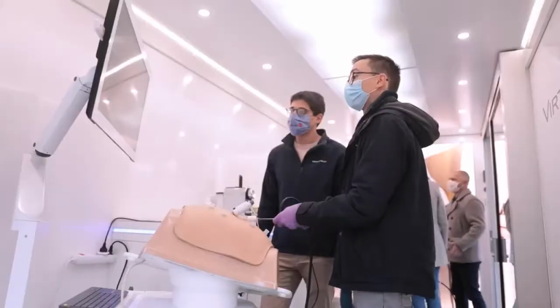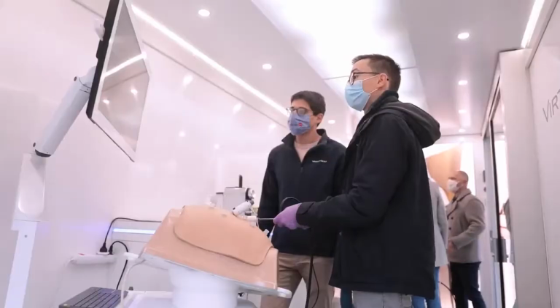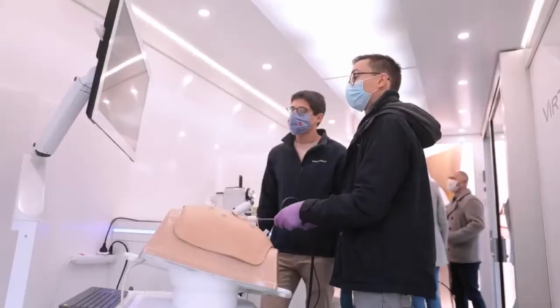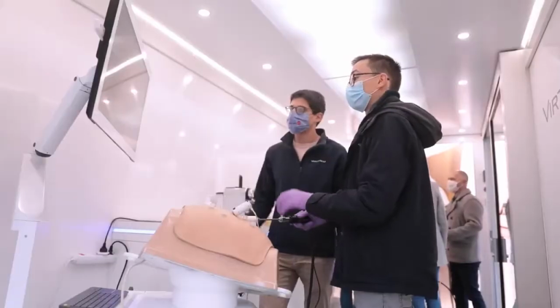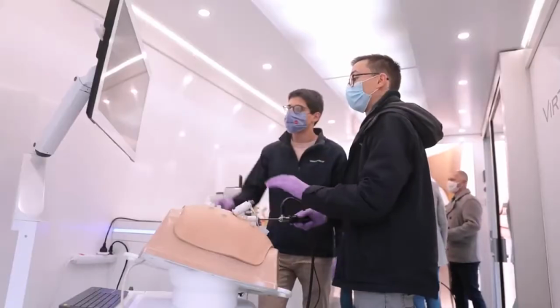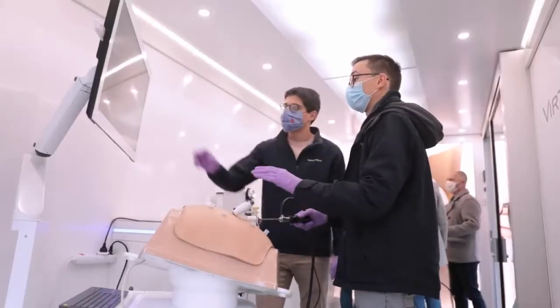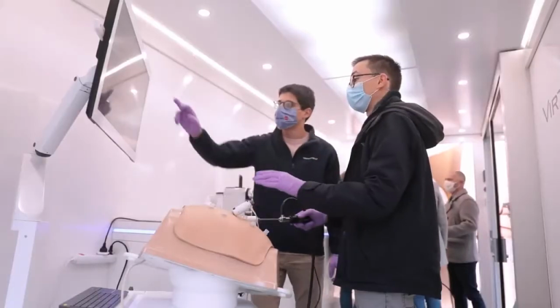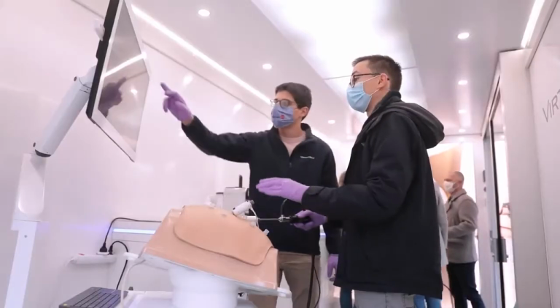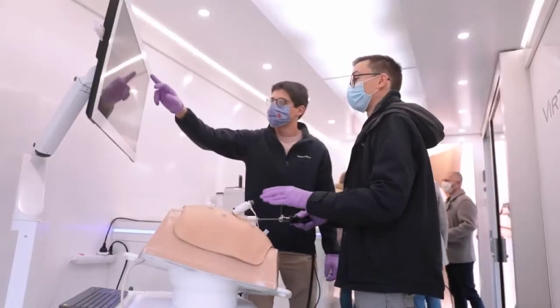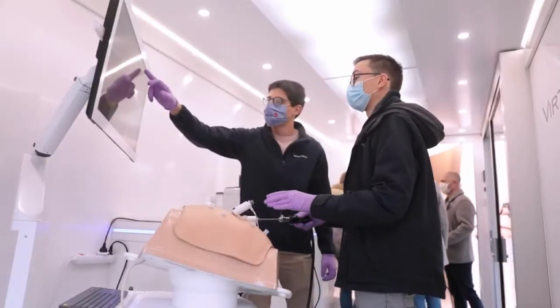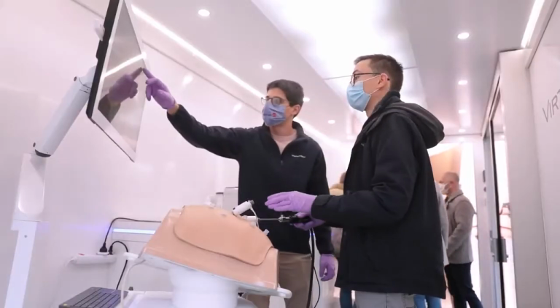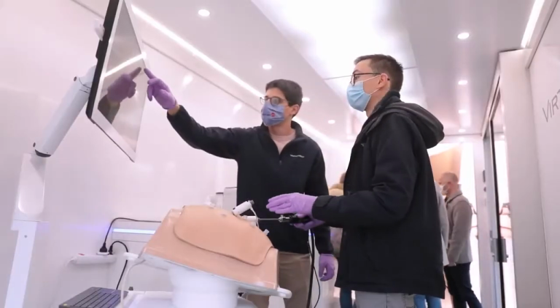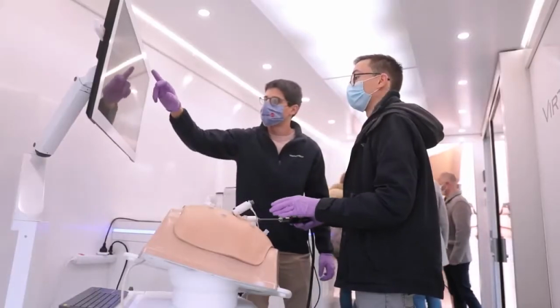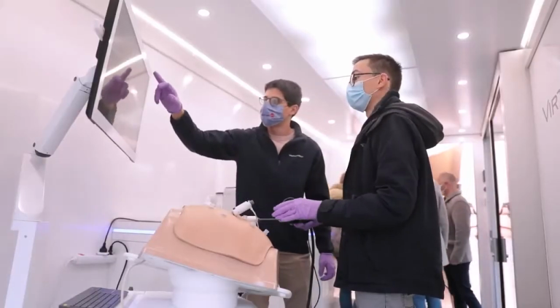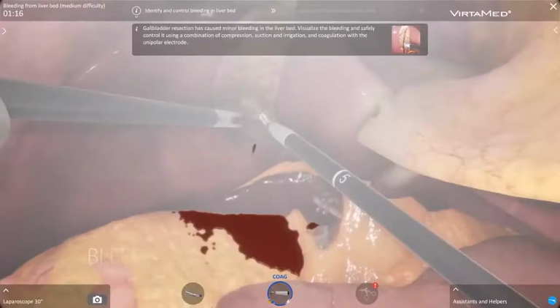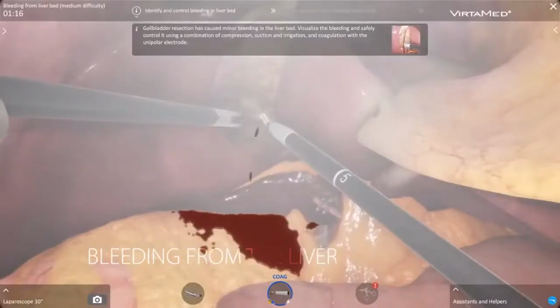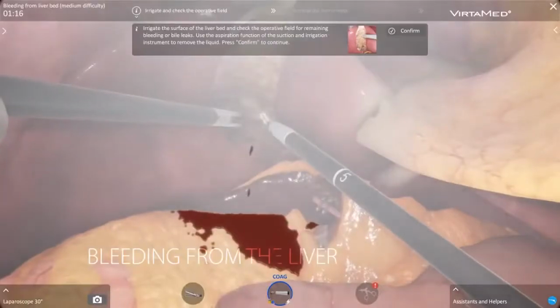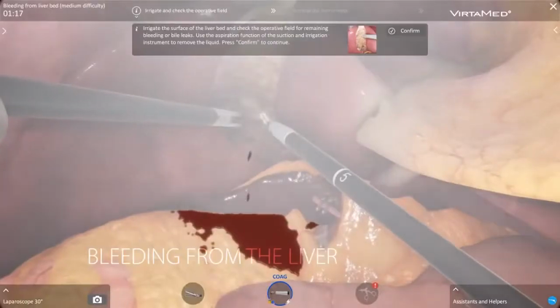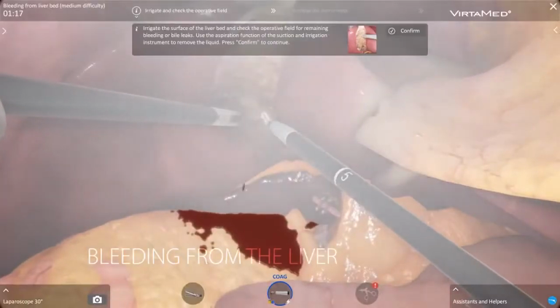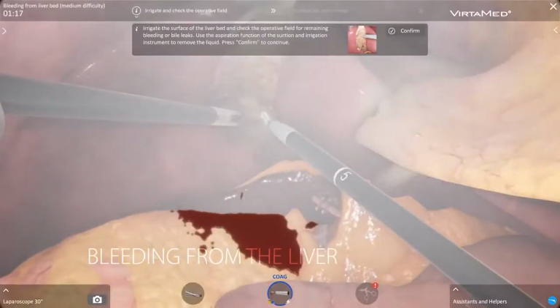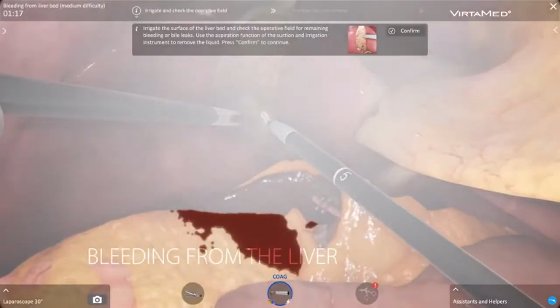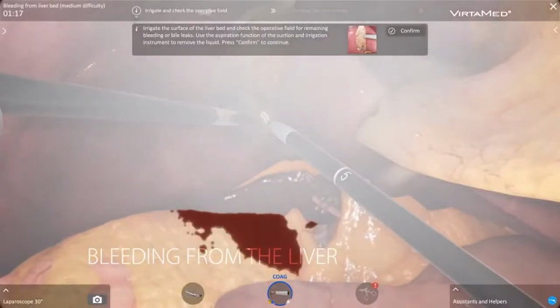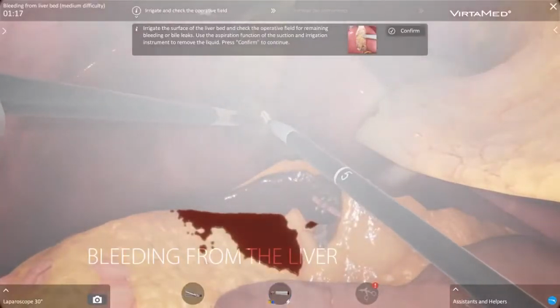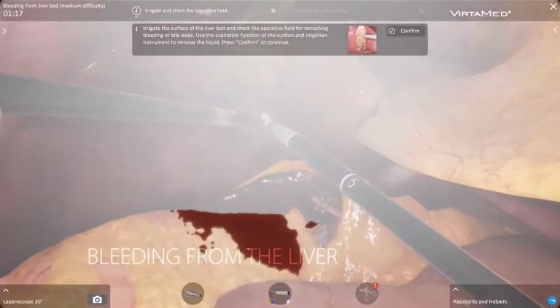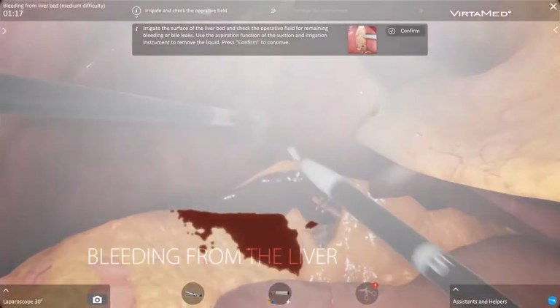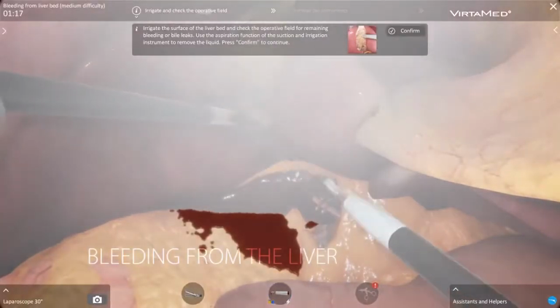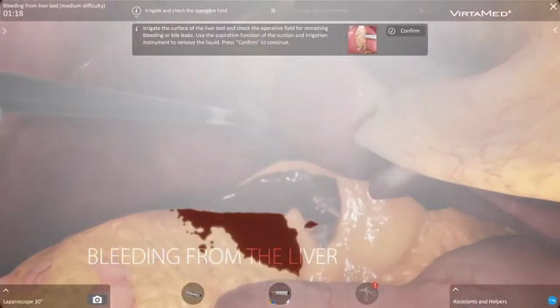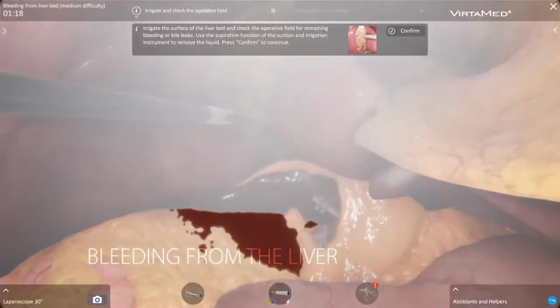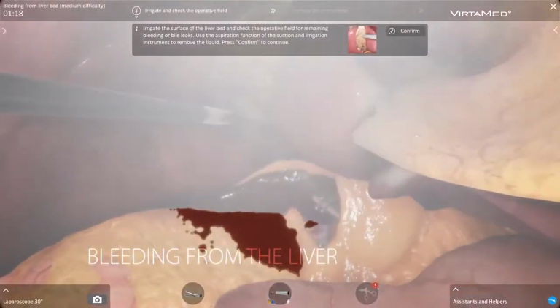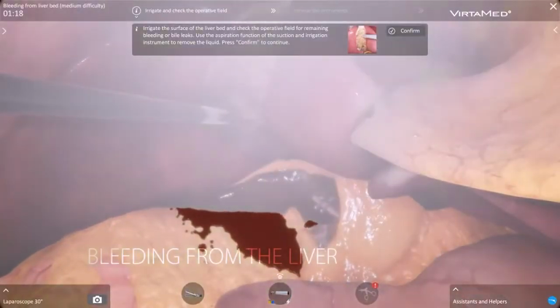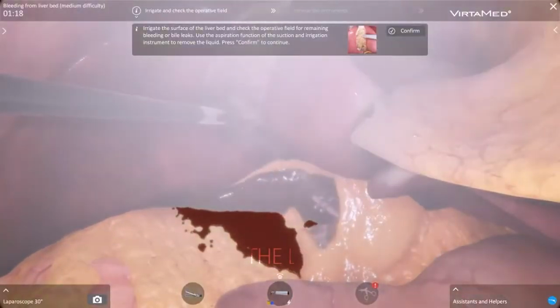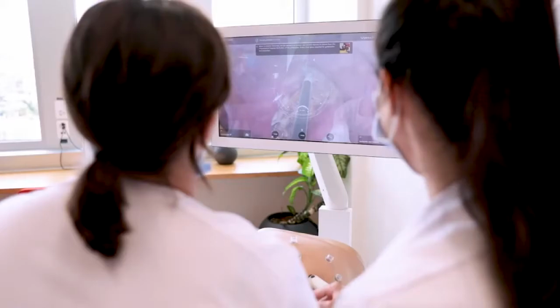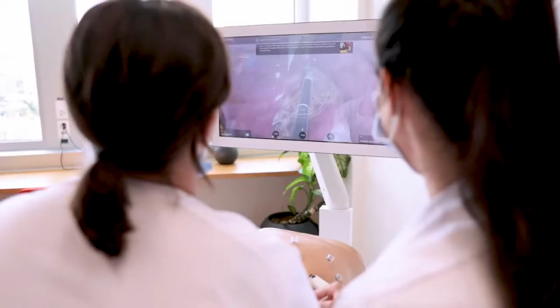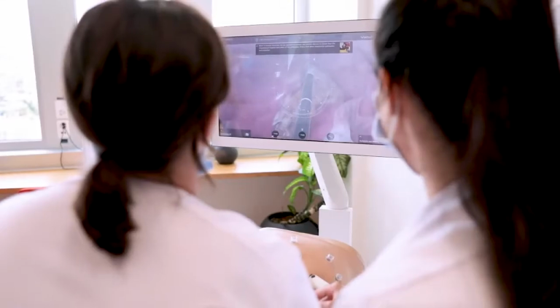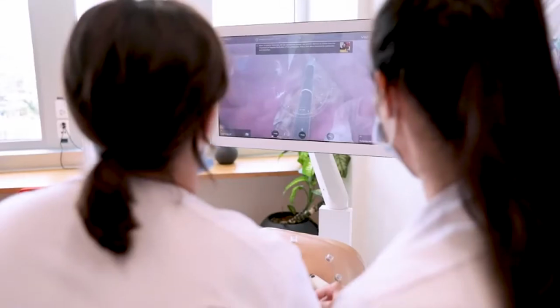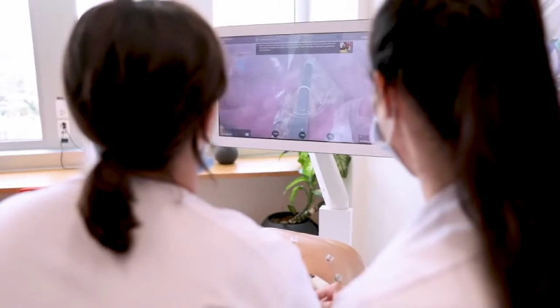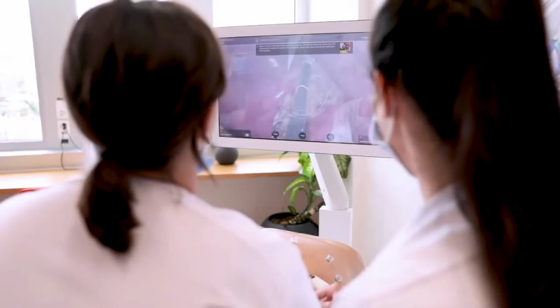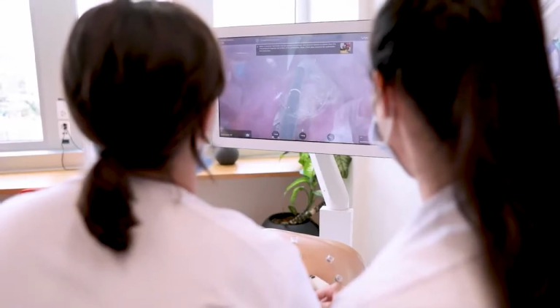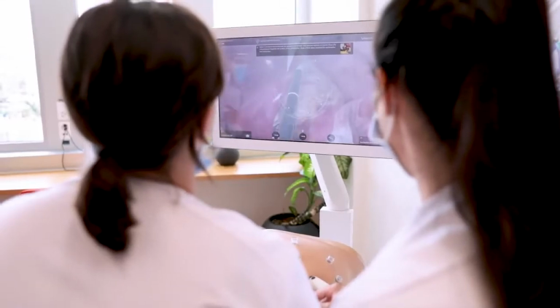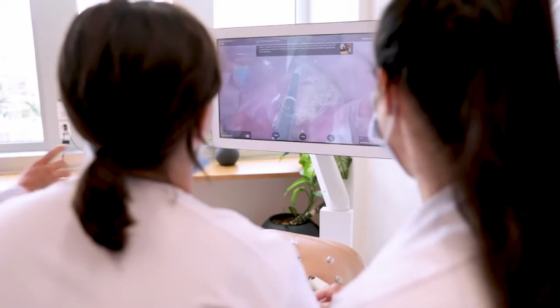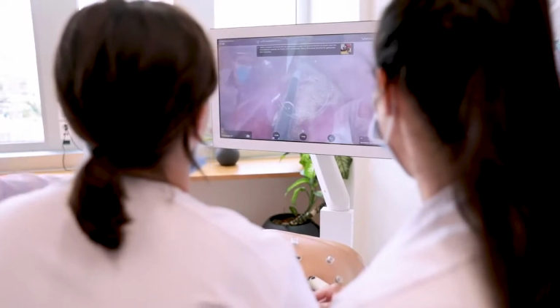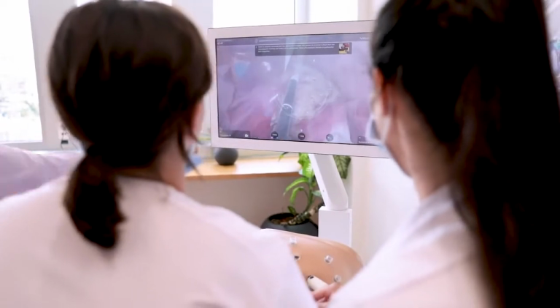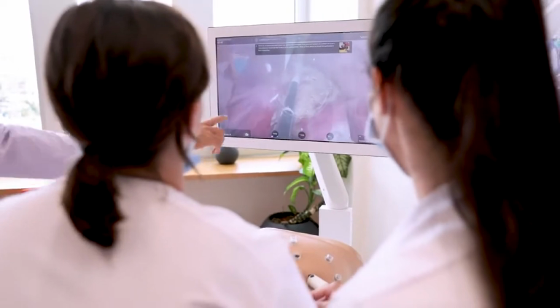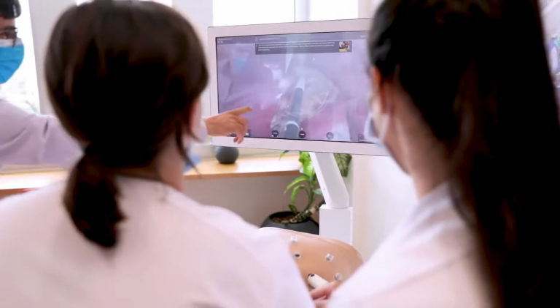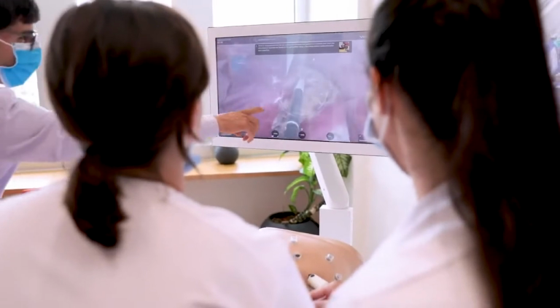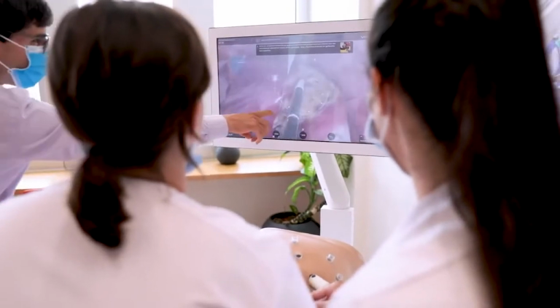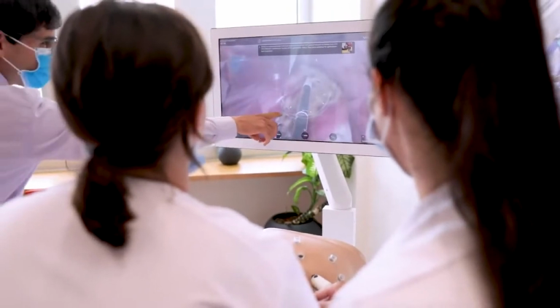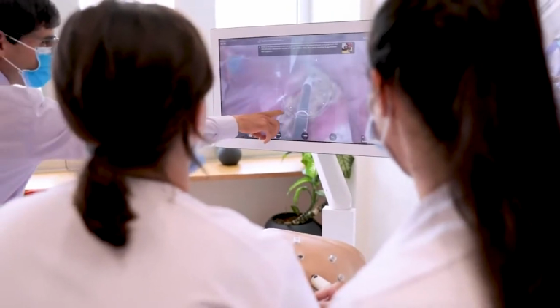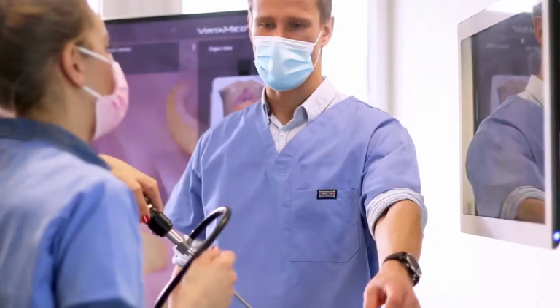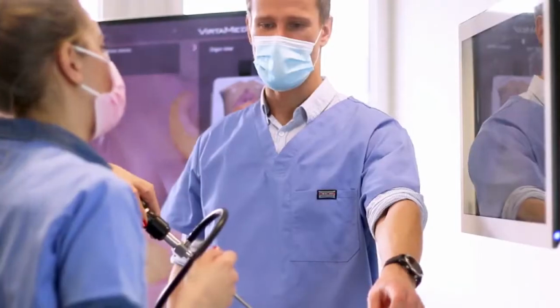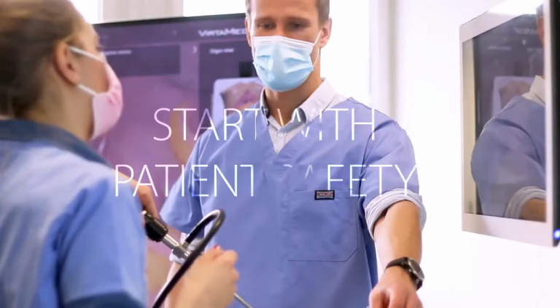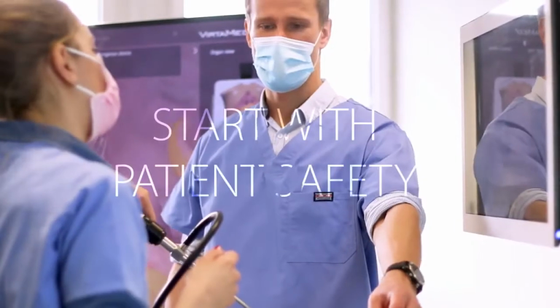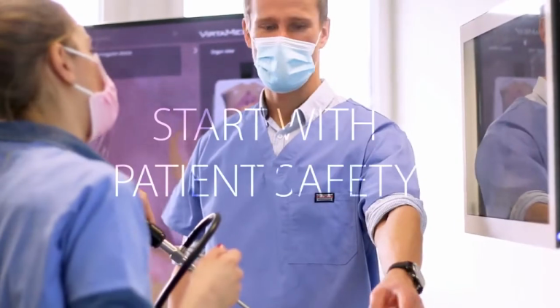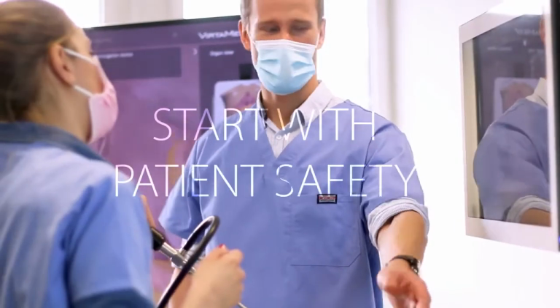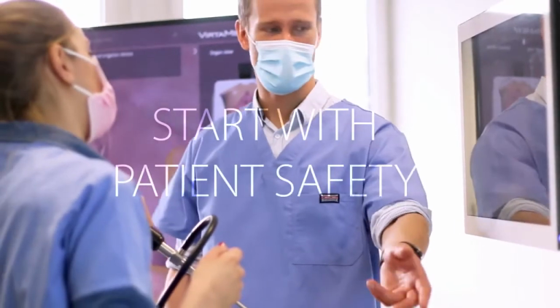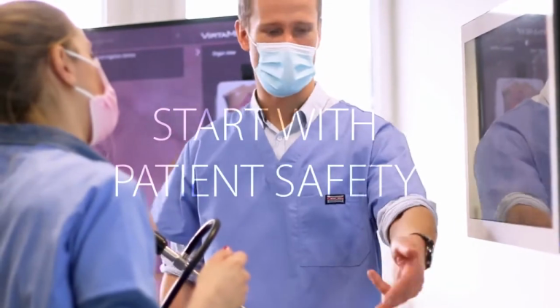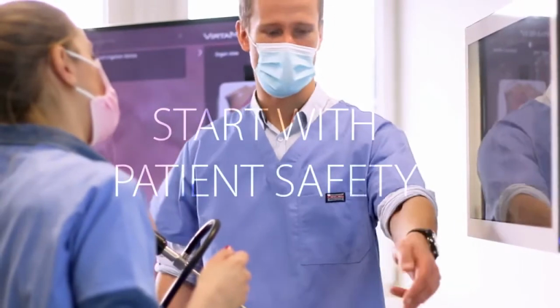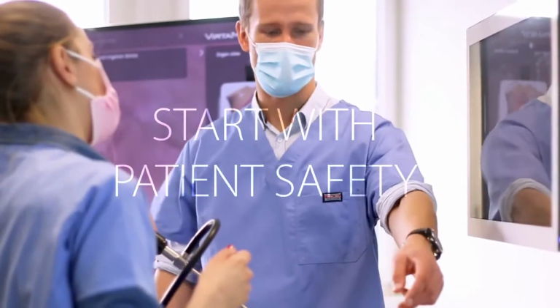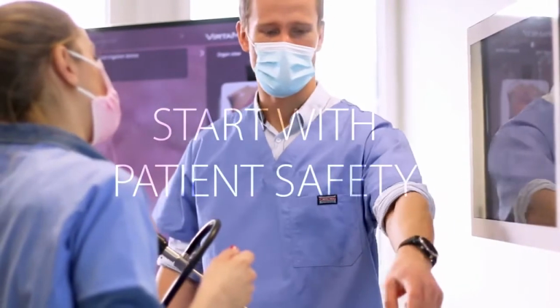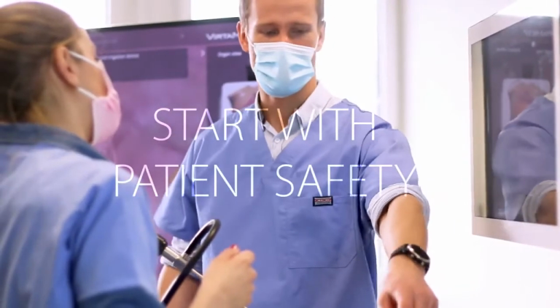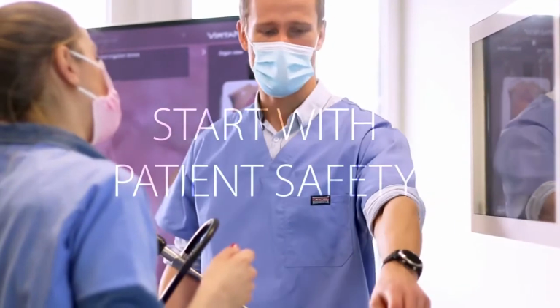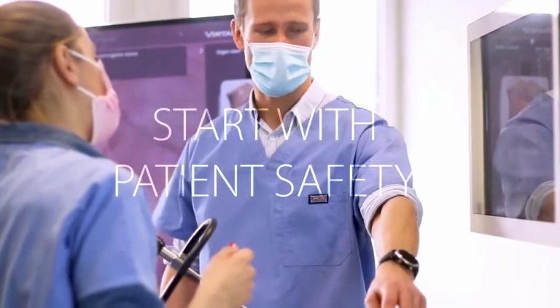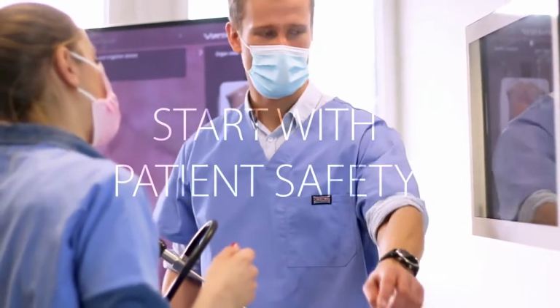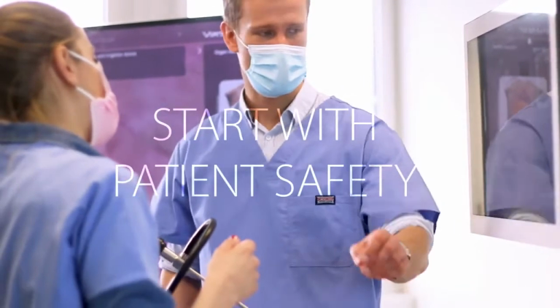Laparoscopy training that improves outcomes and supports better patient care starts from the beginning. Start with patient safety.